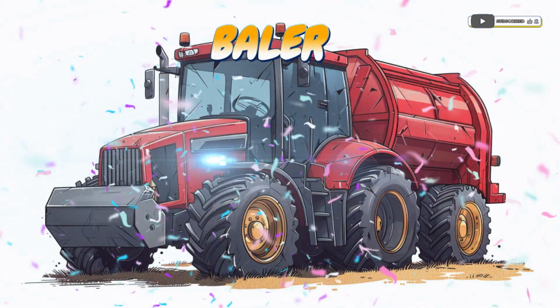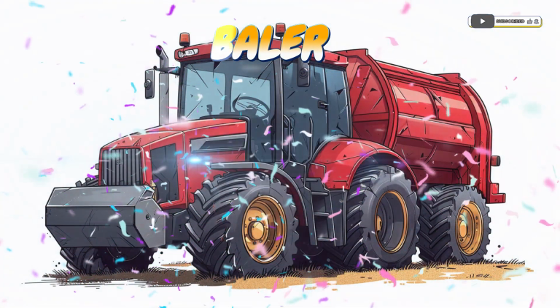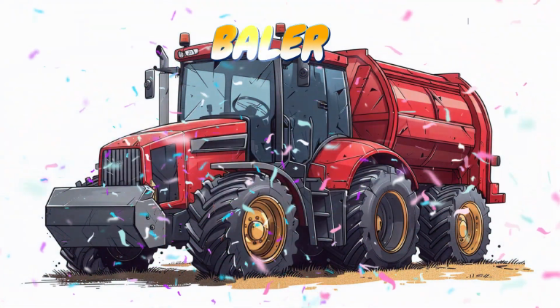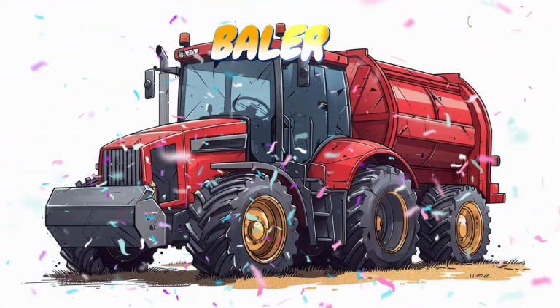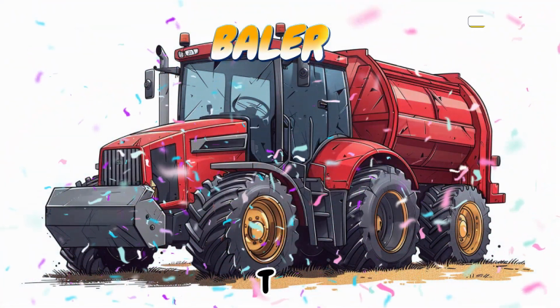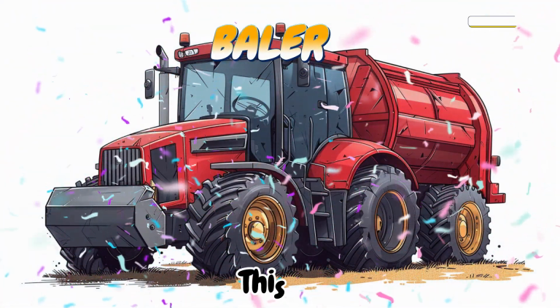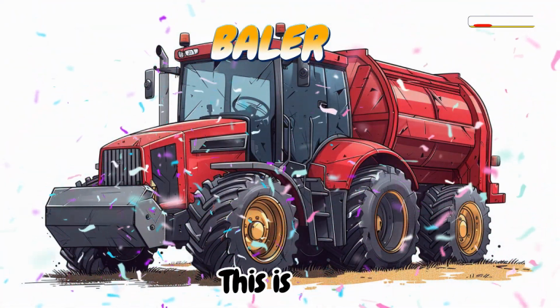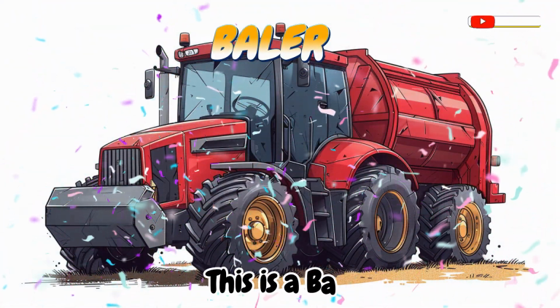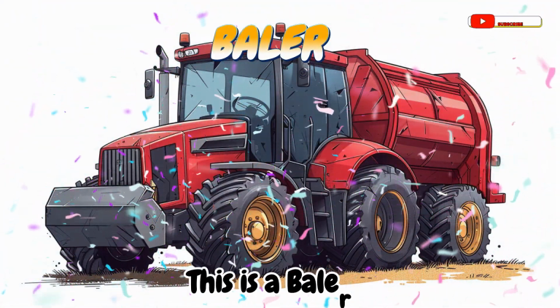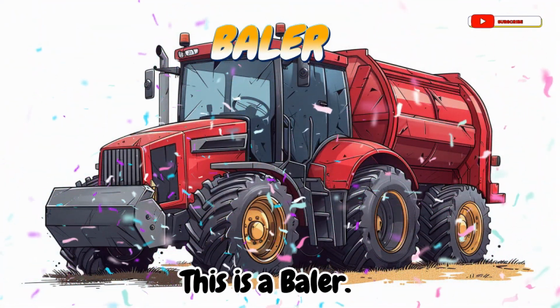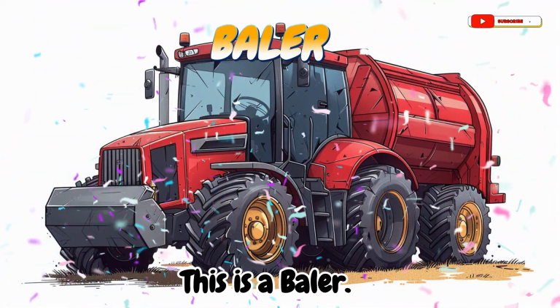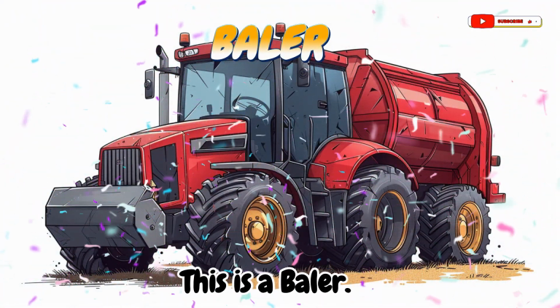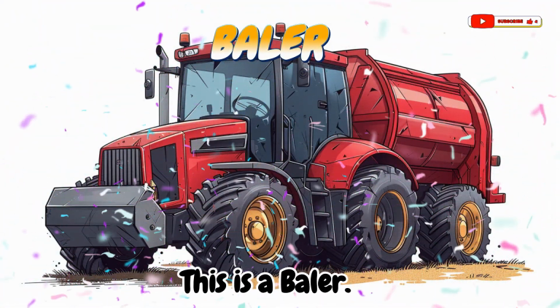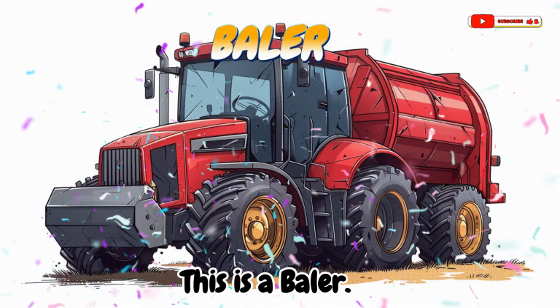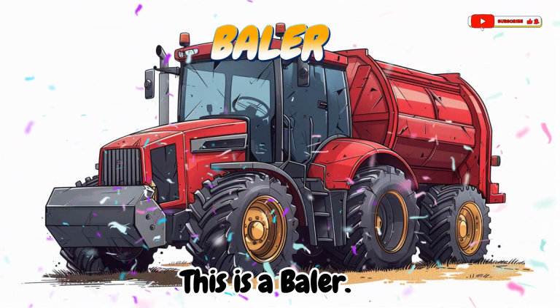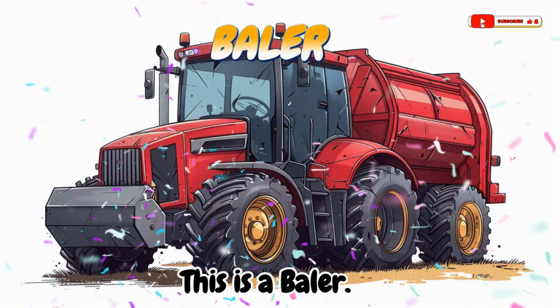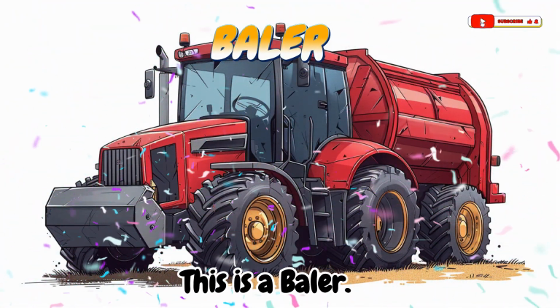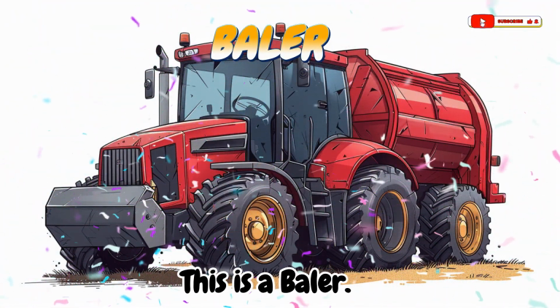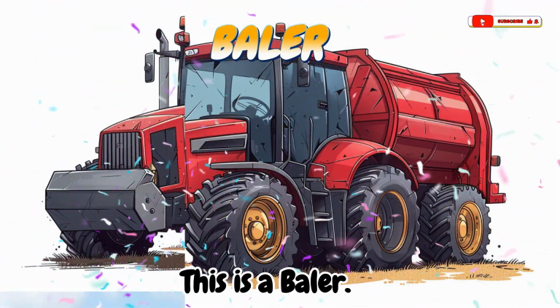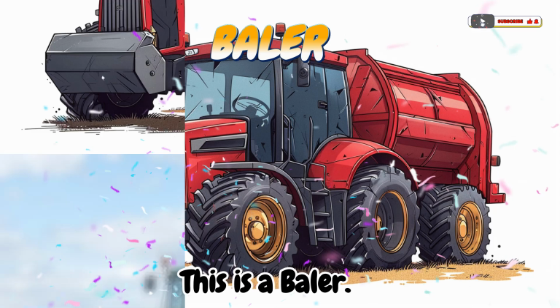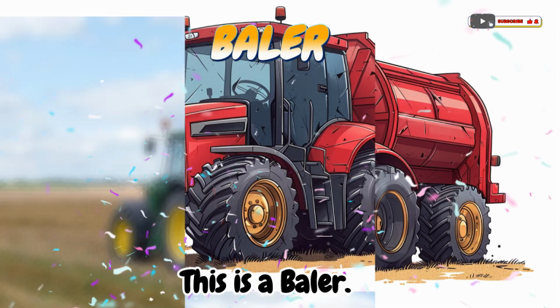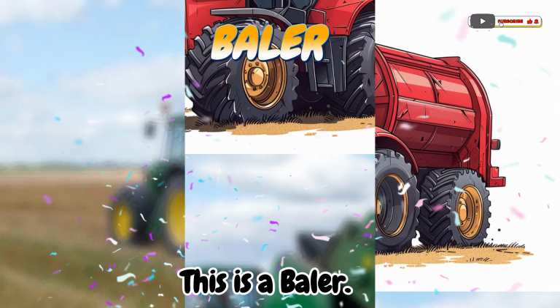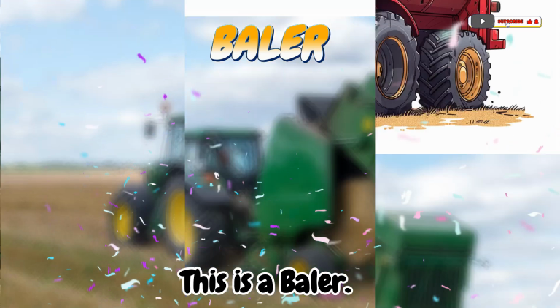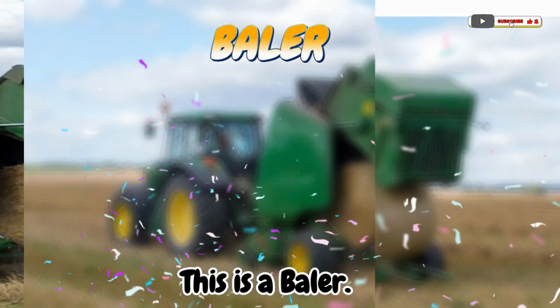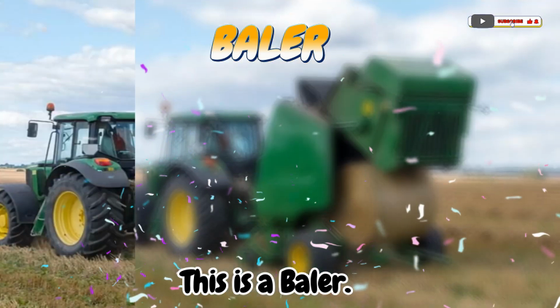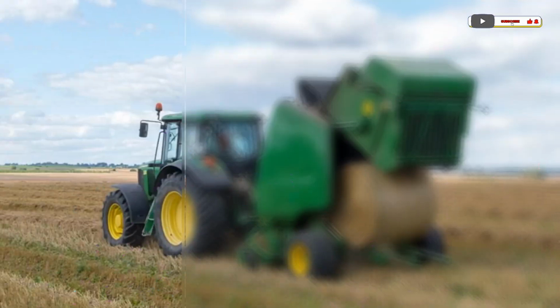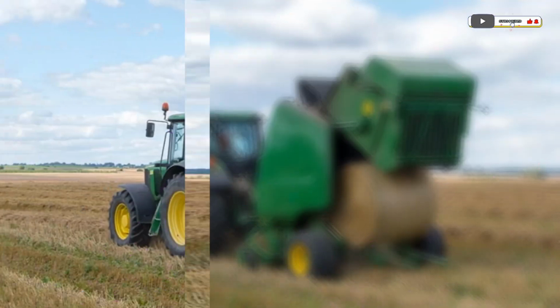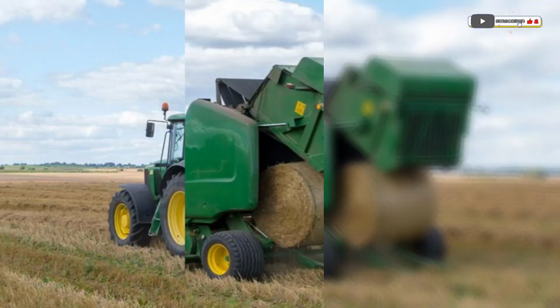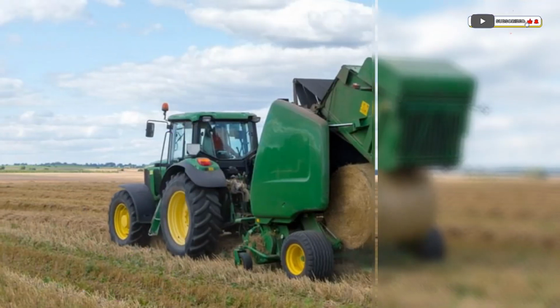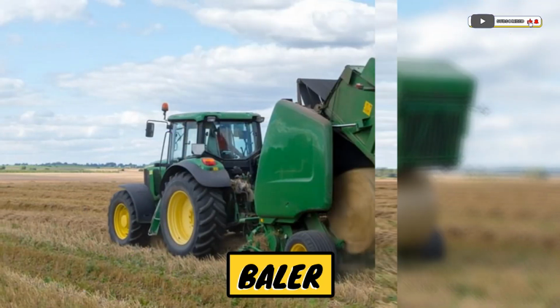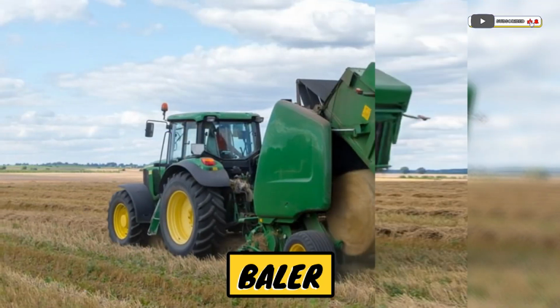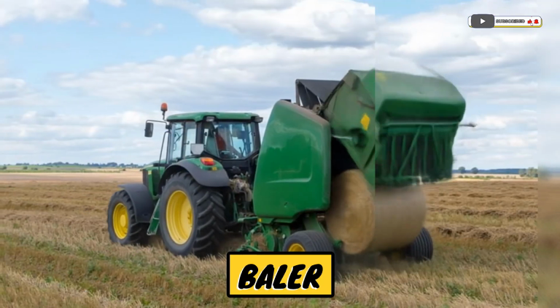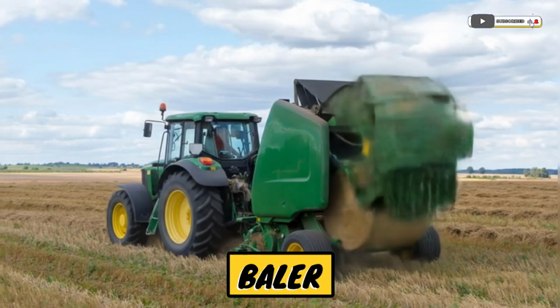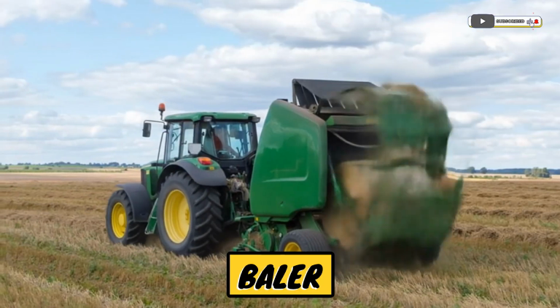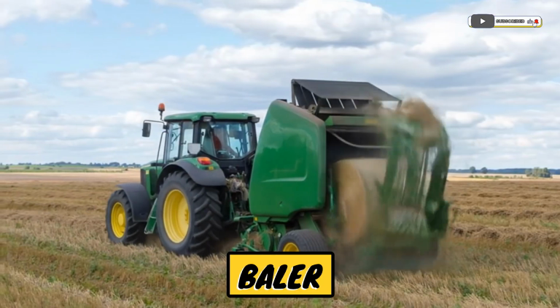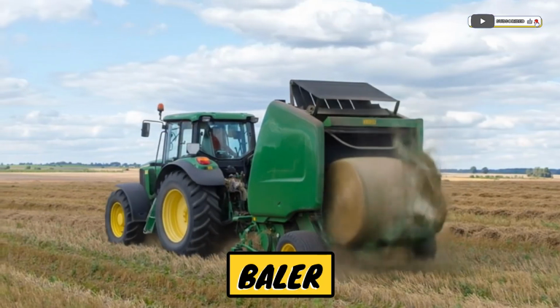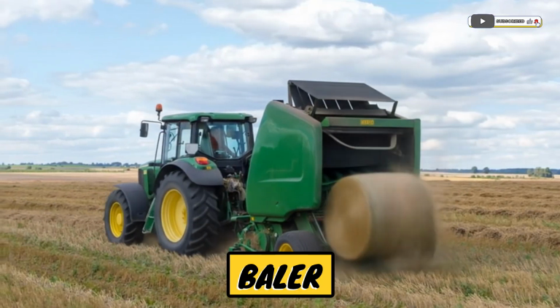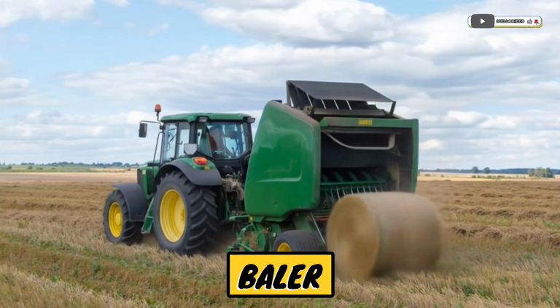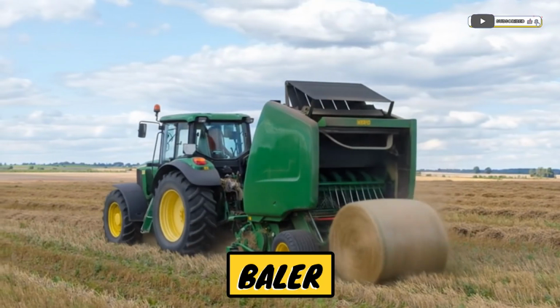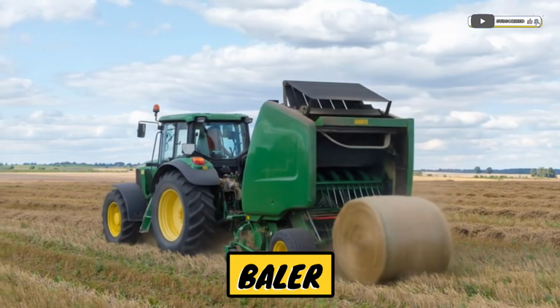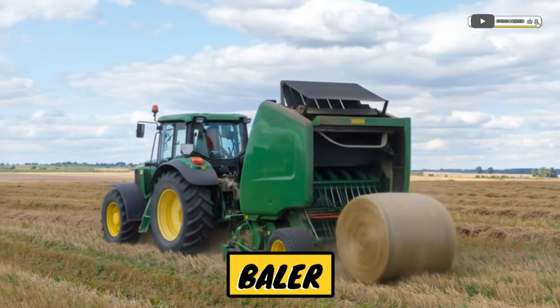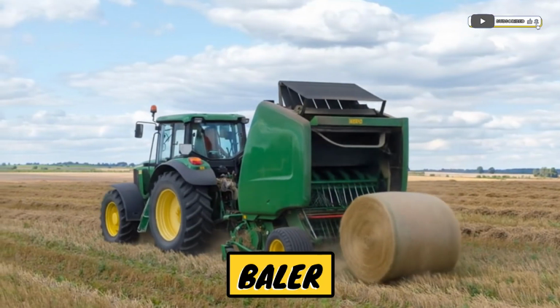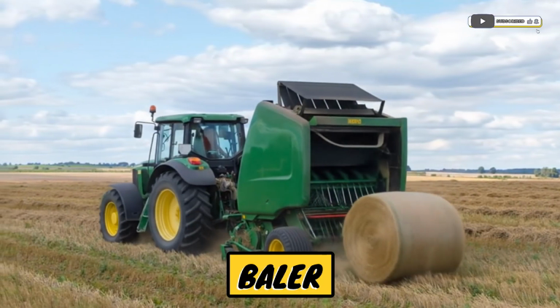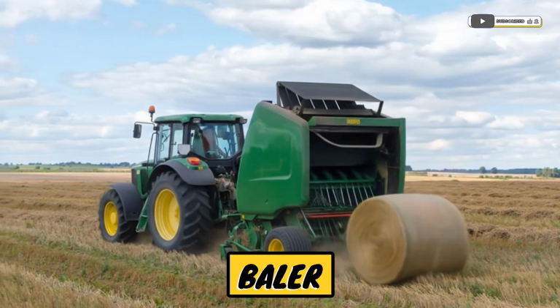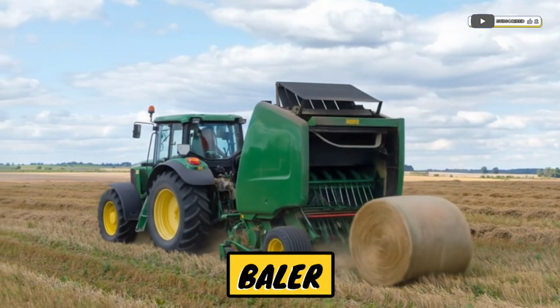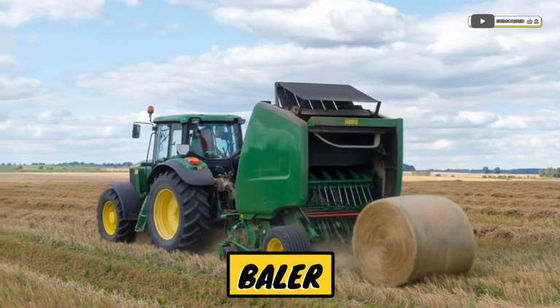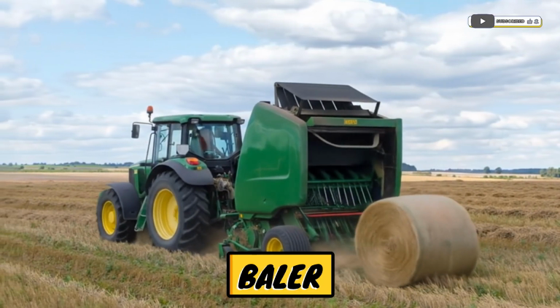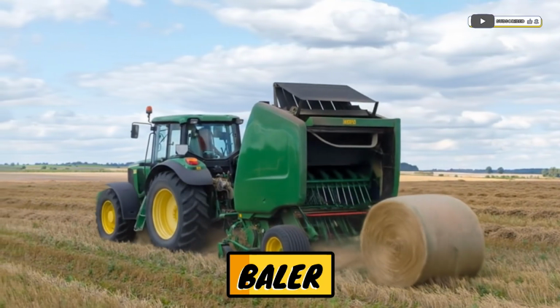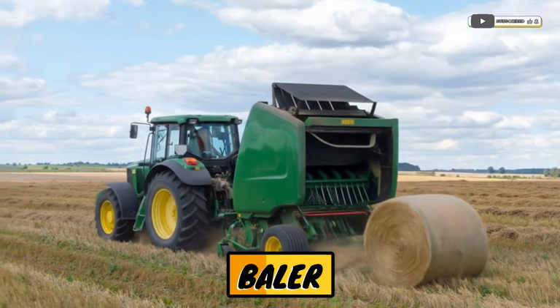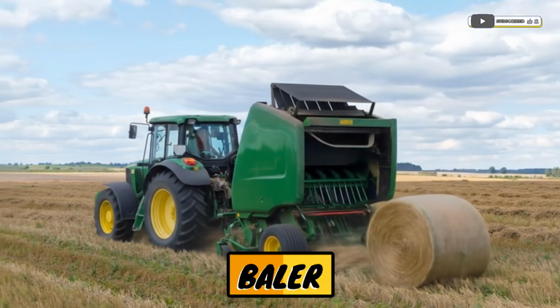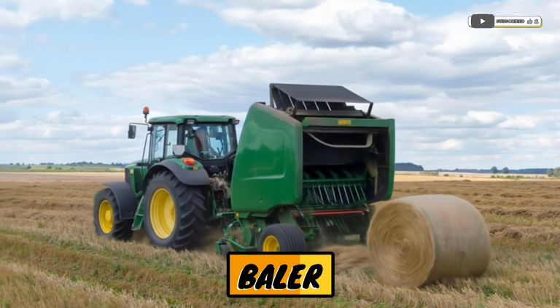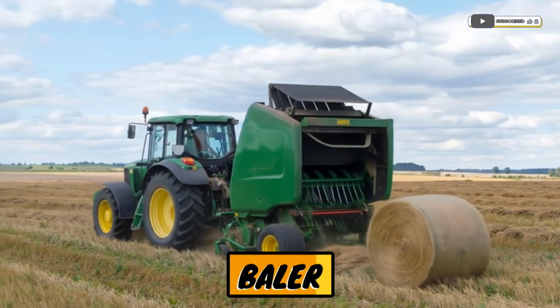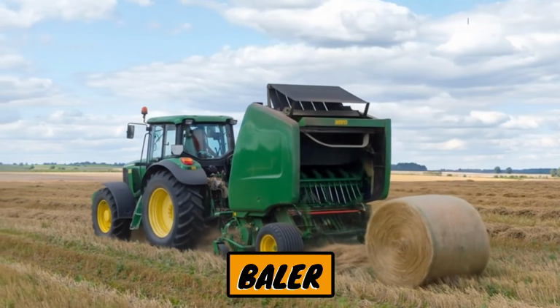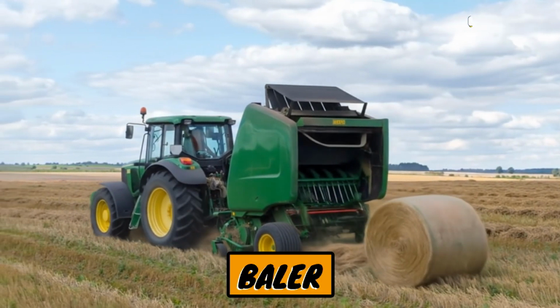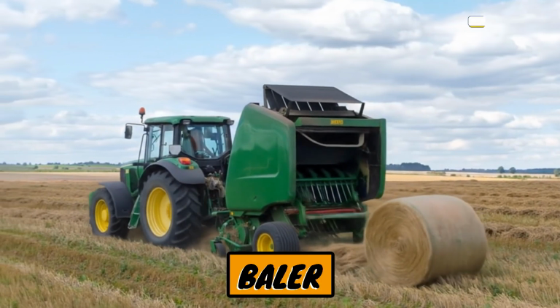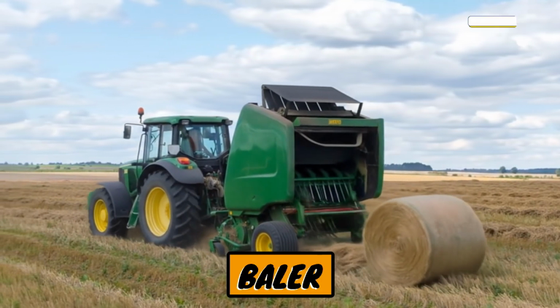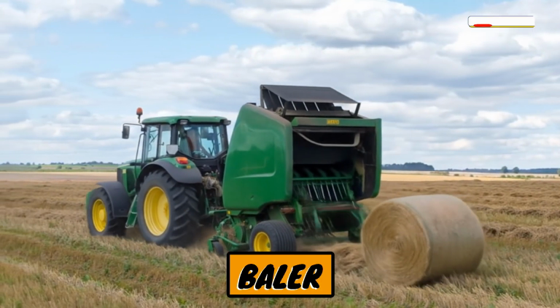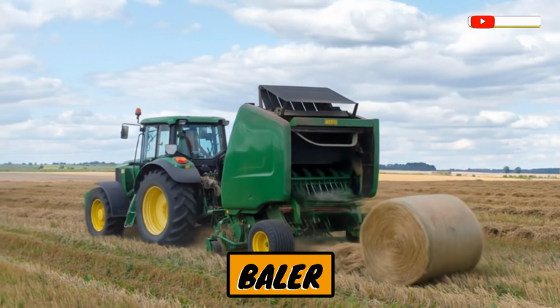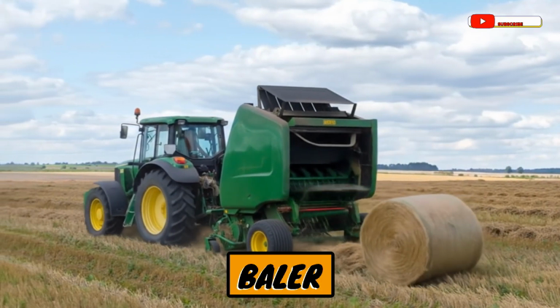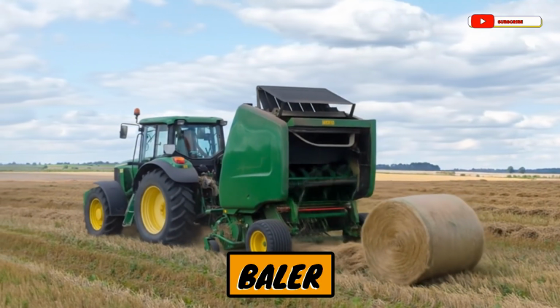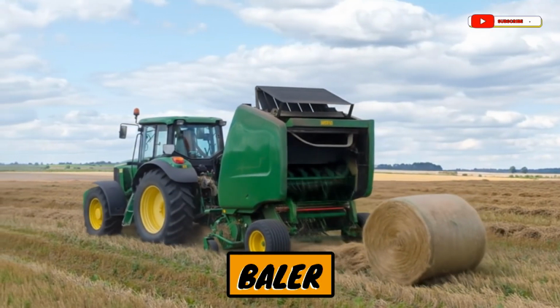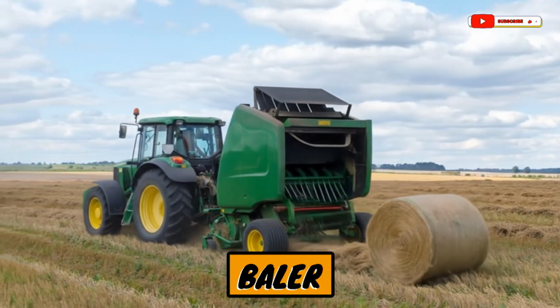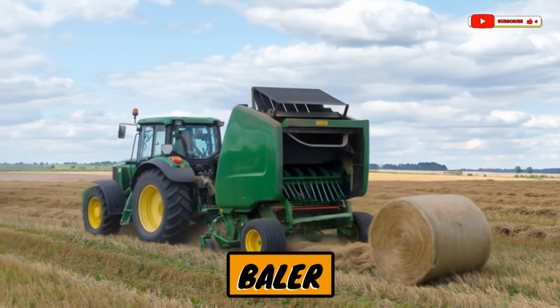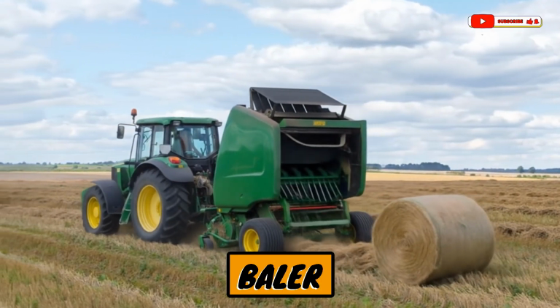This is a baler! A machine that packs hay or straw into big, tight bundles.